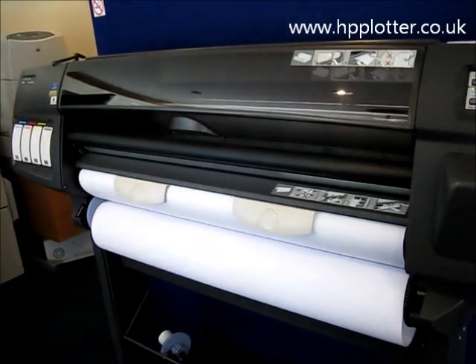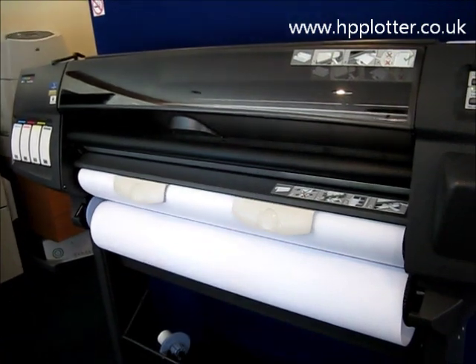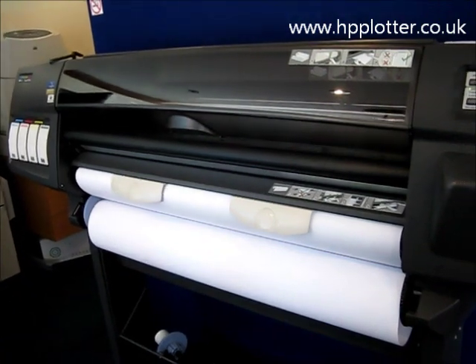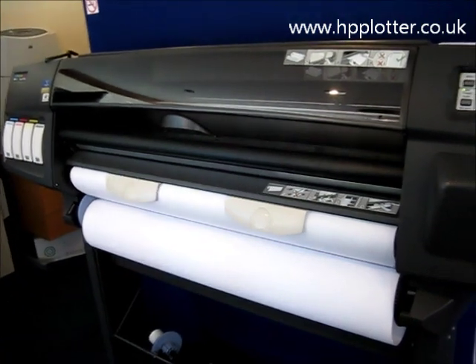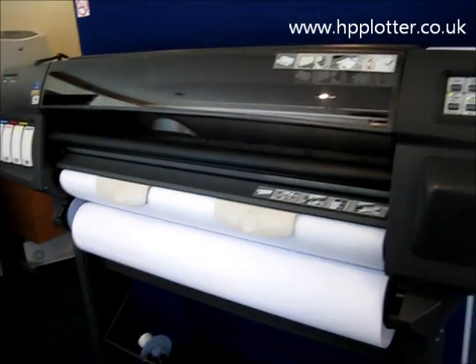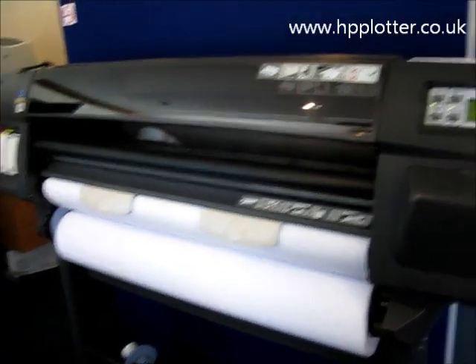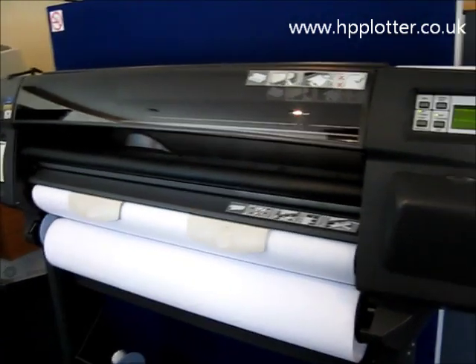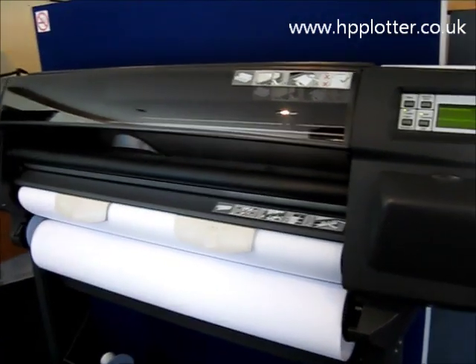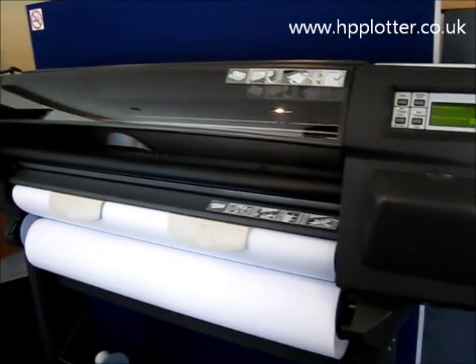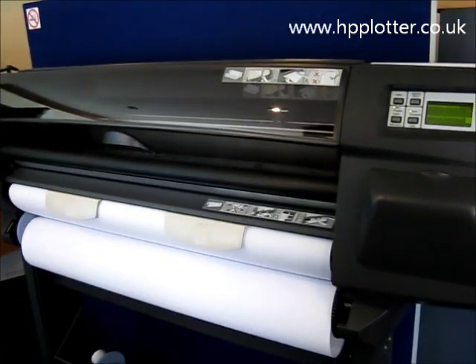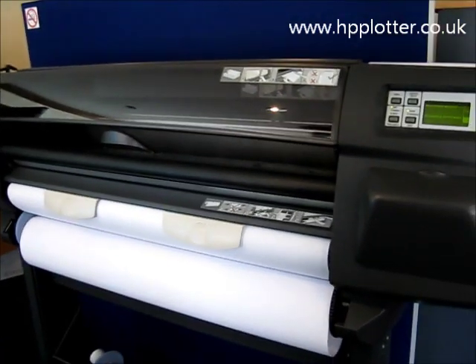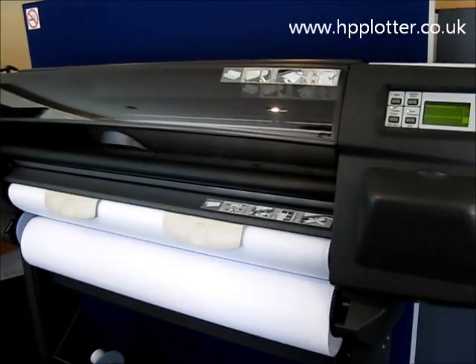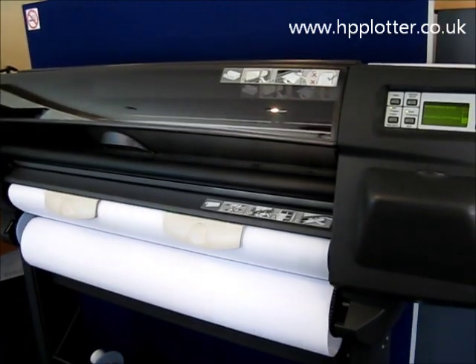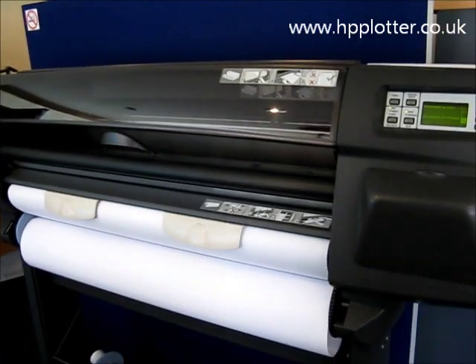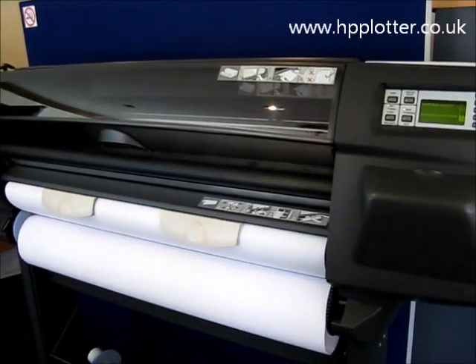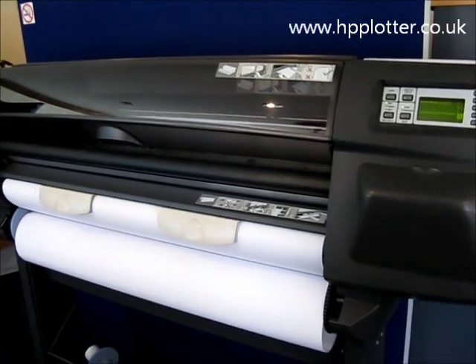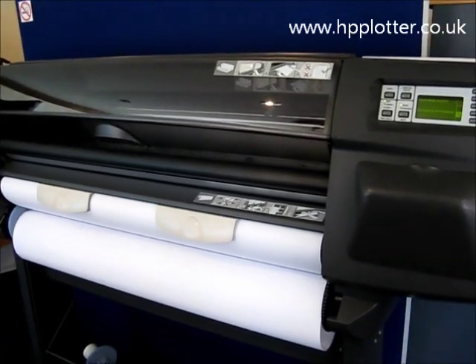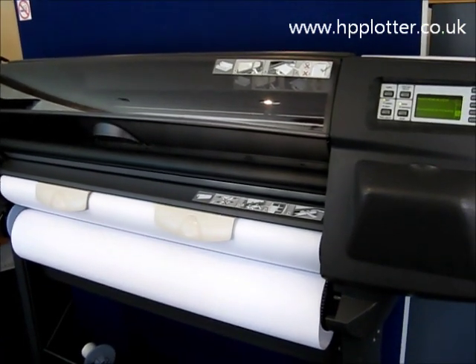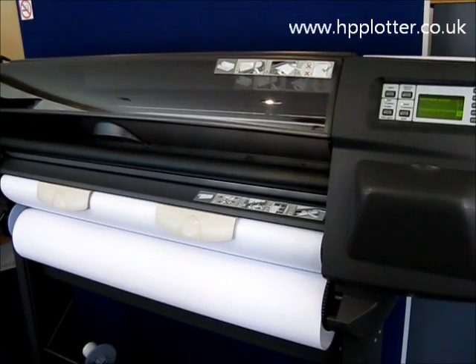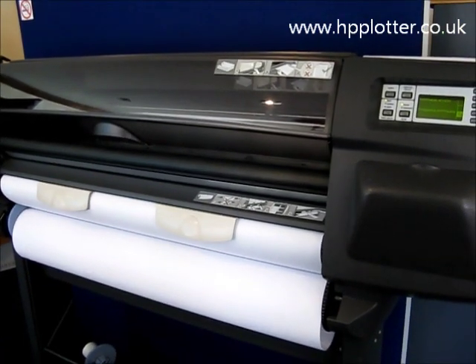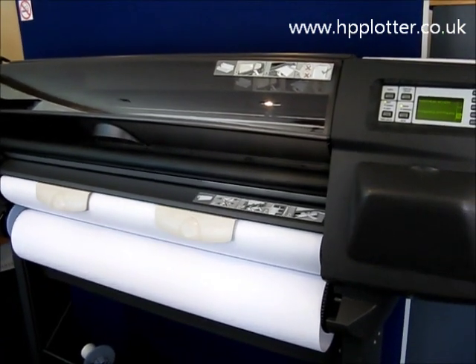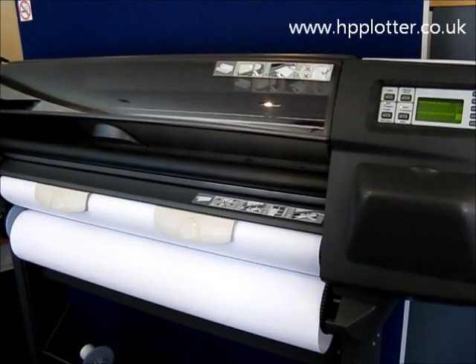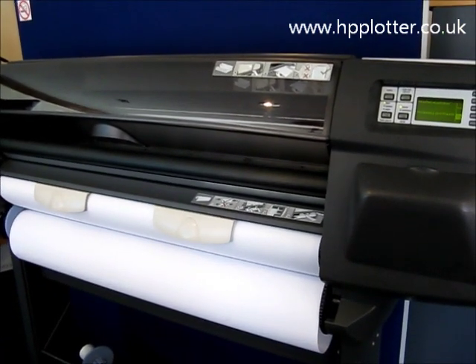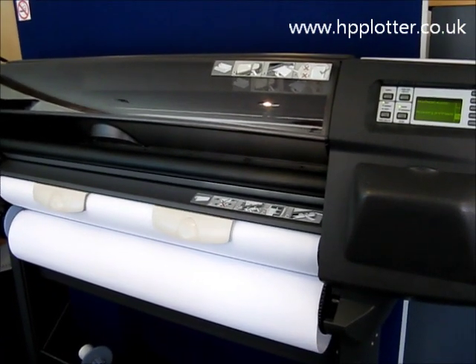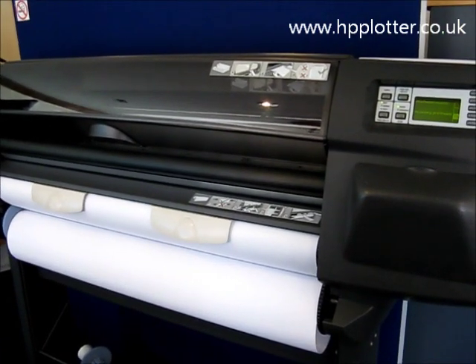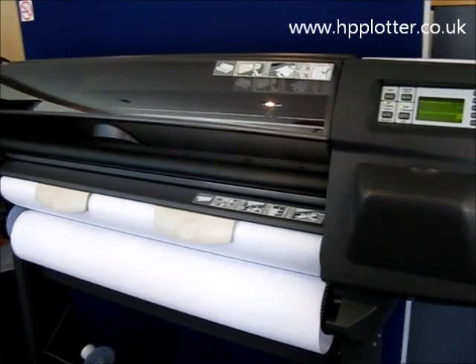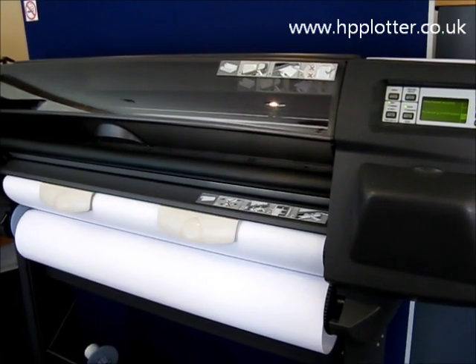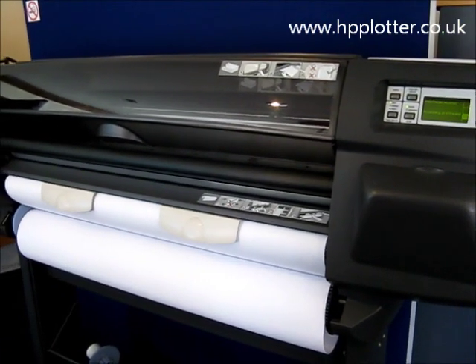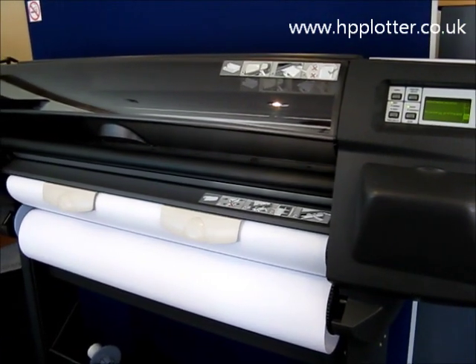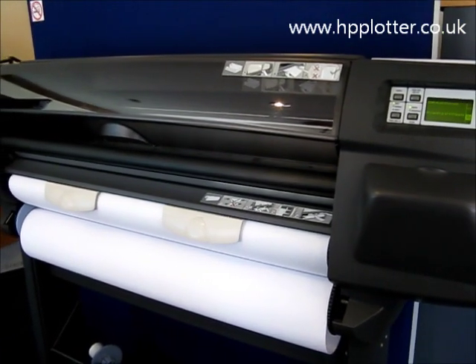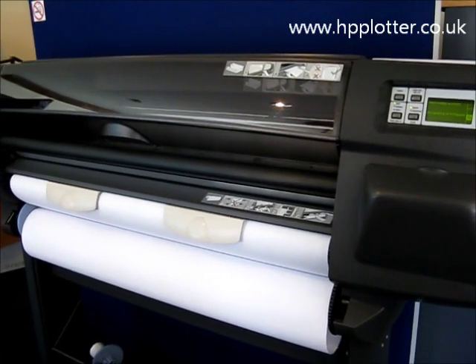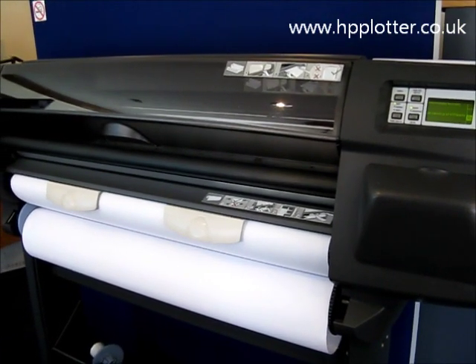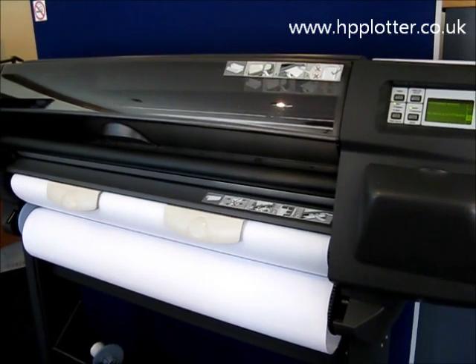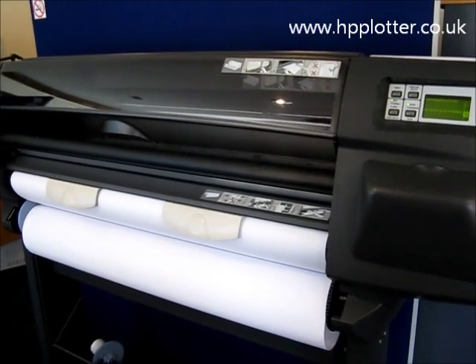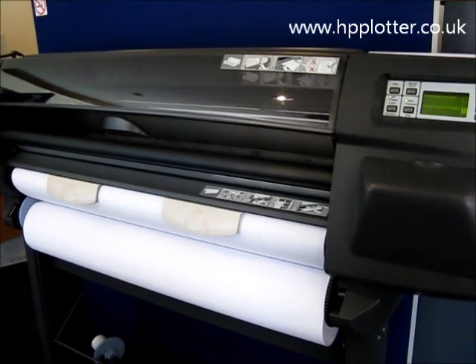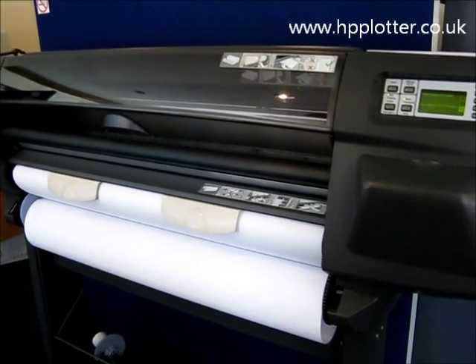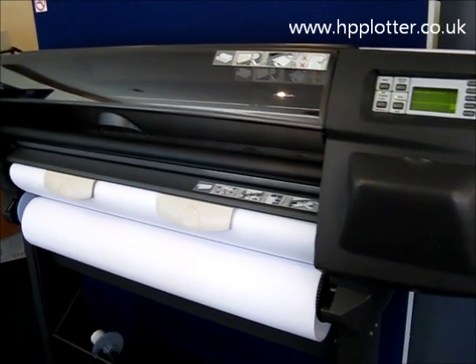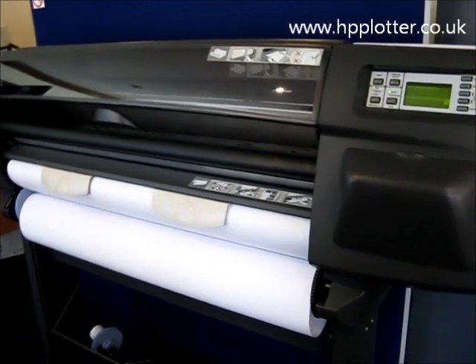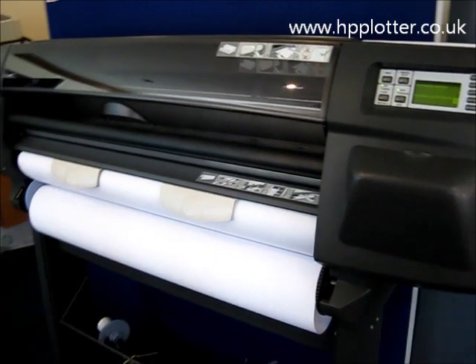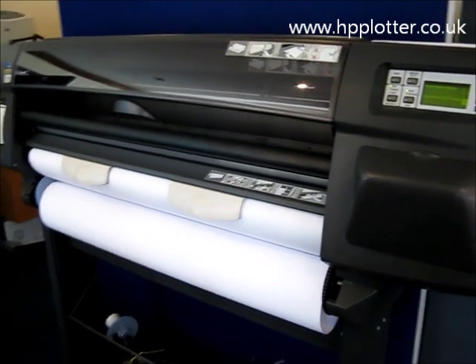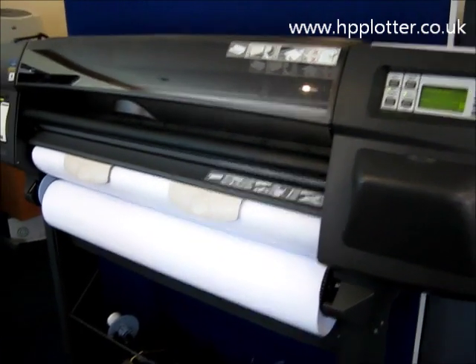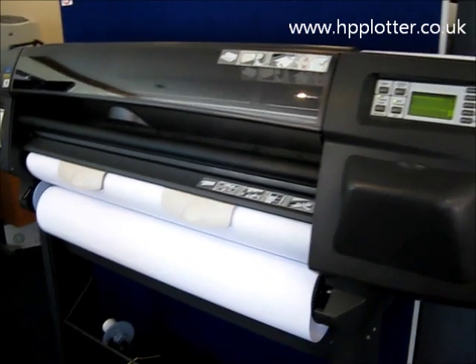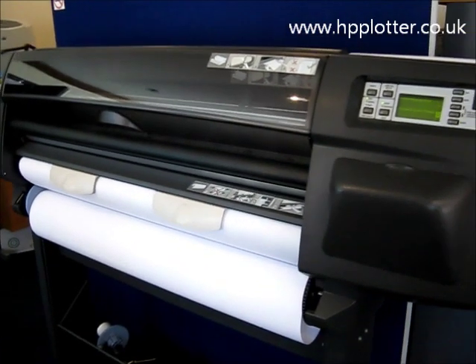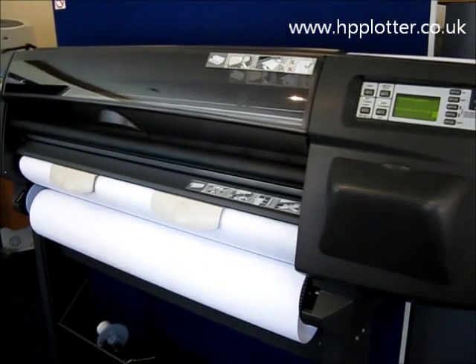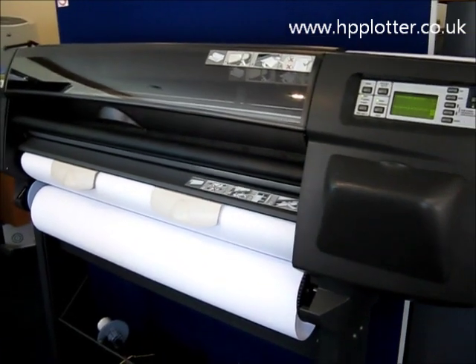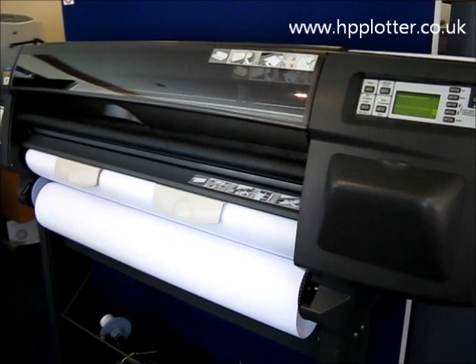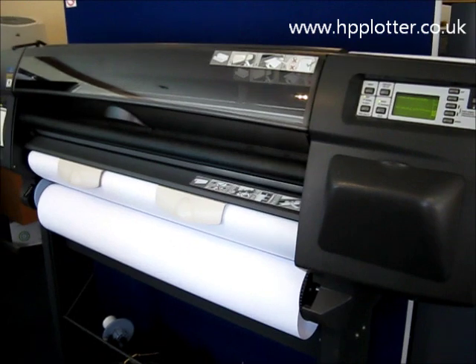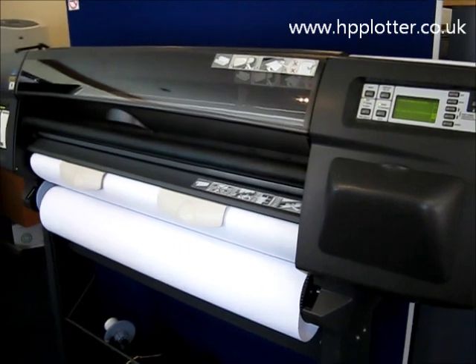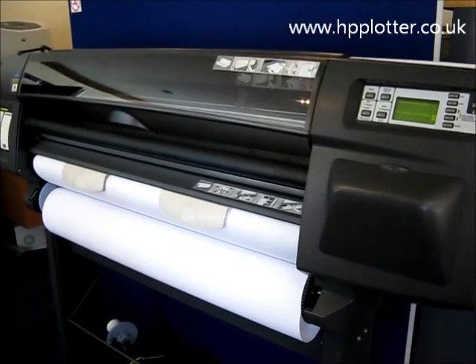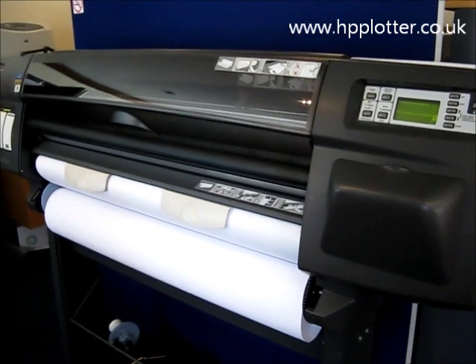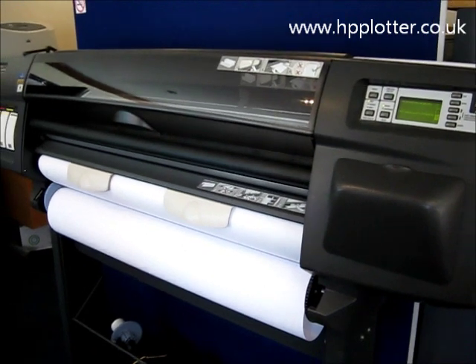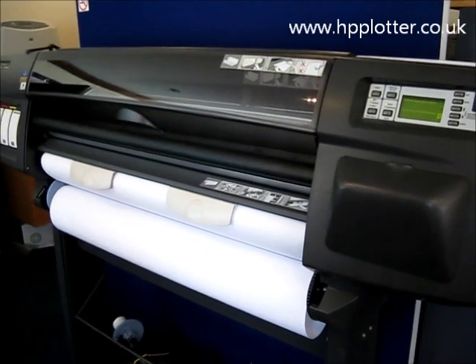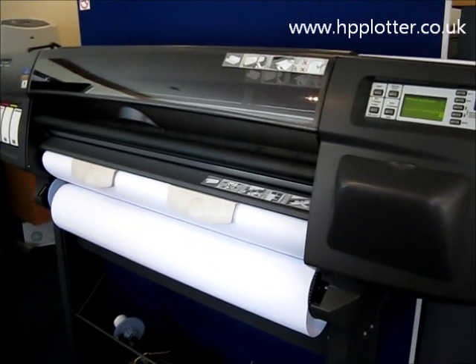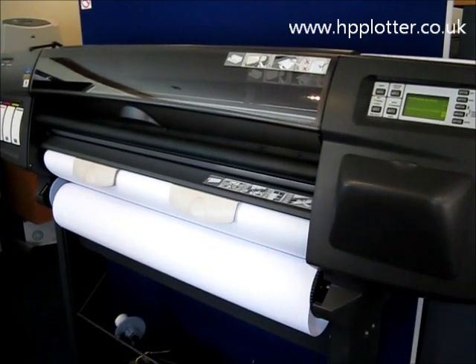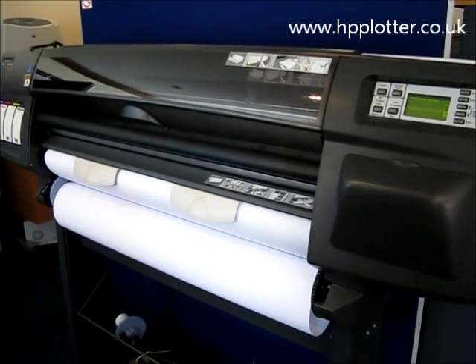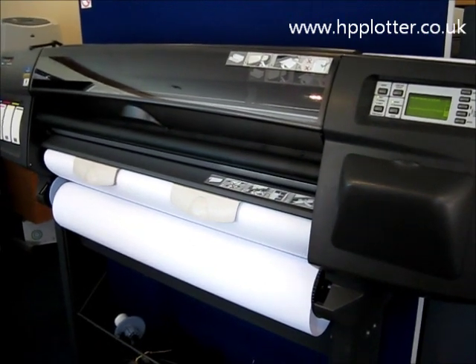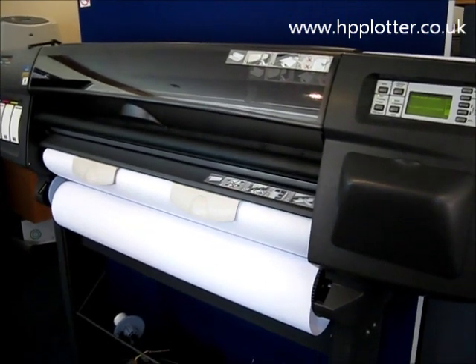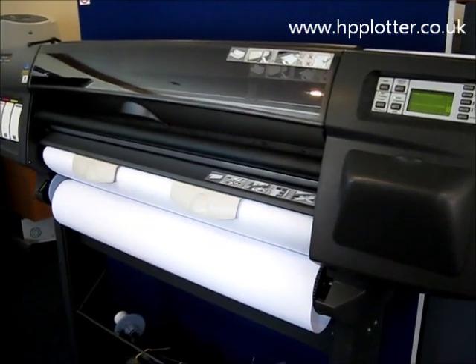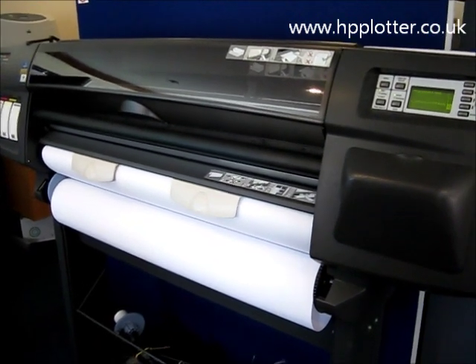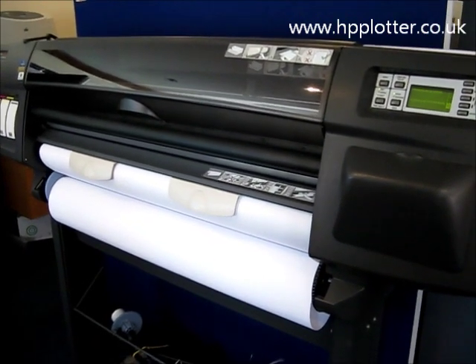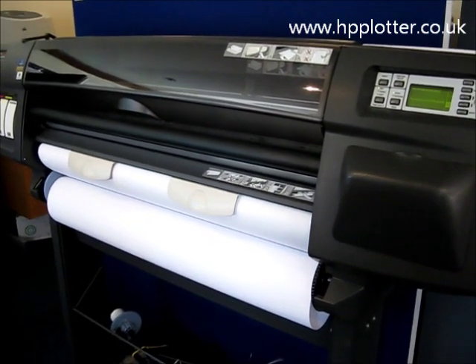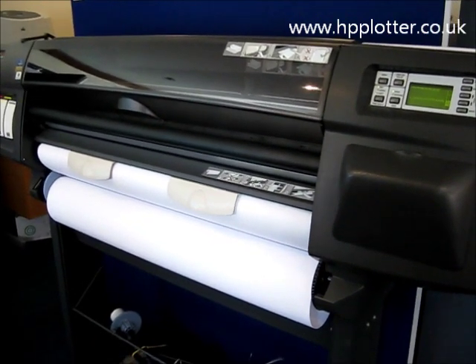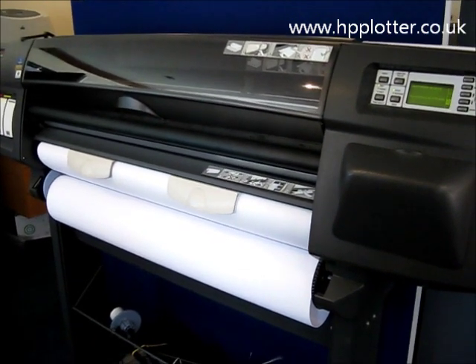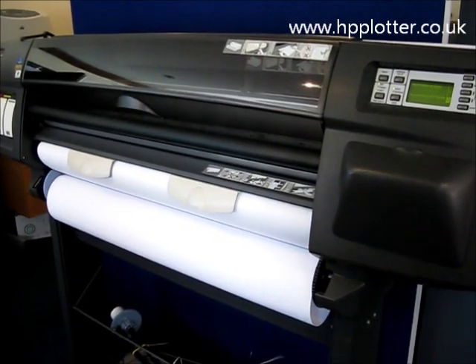What will happen next is the machine will start running a printhead alignment, just to confirm that the printhead is okay.